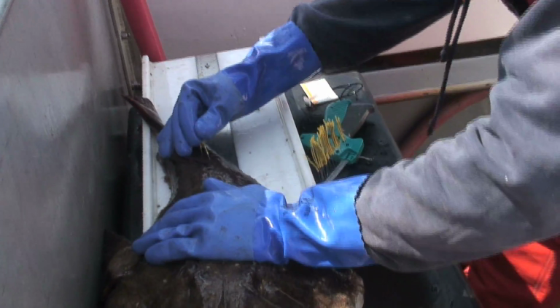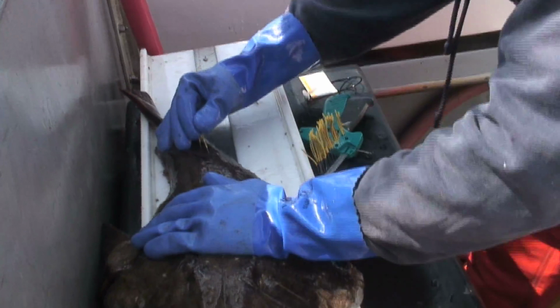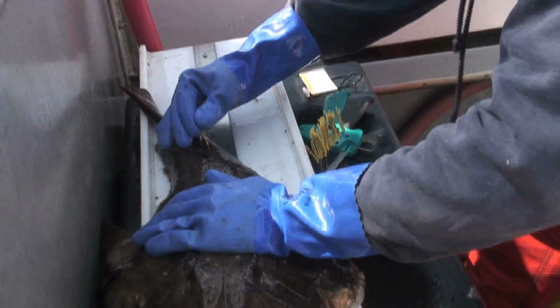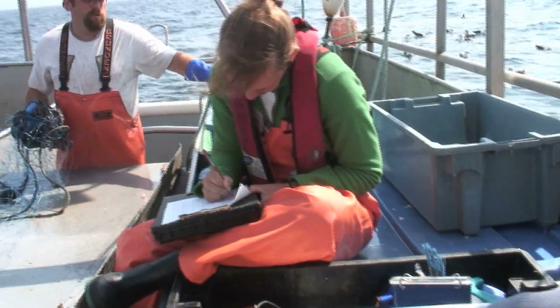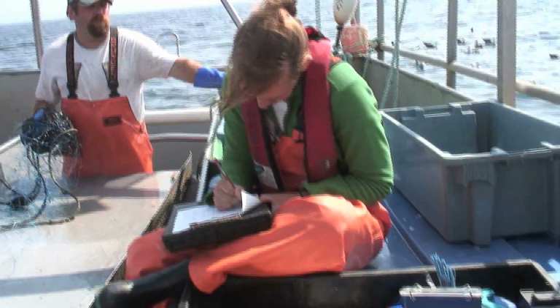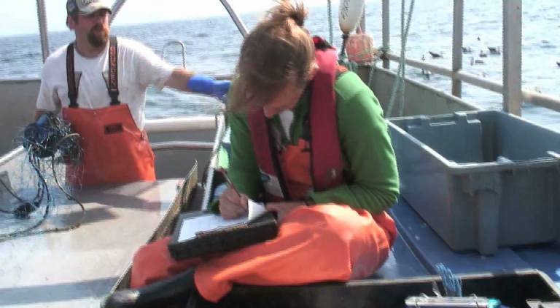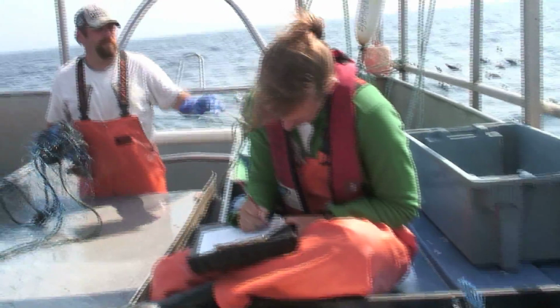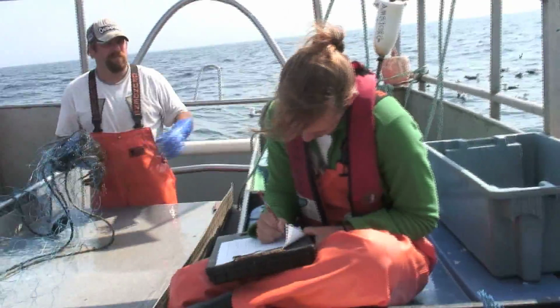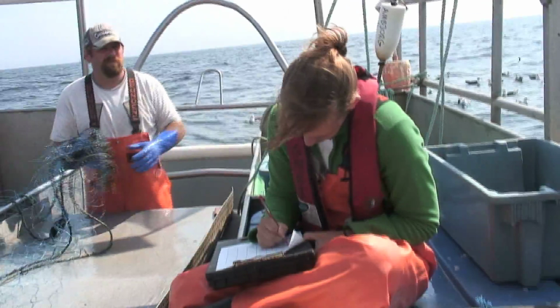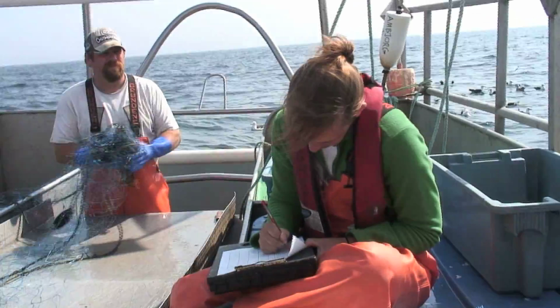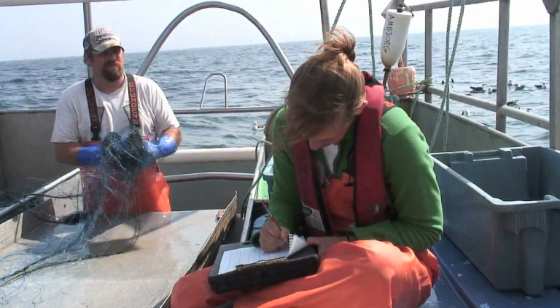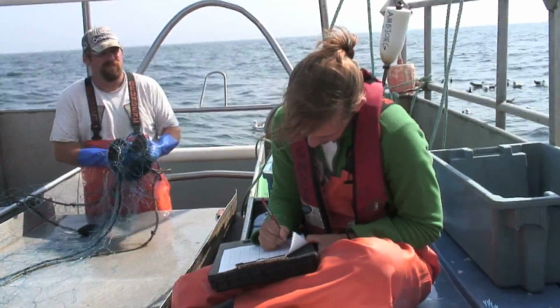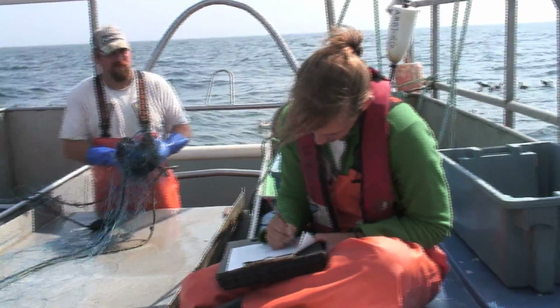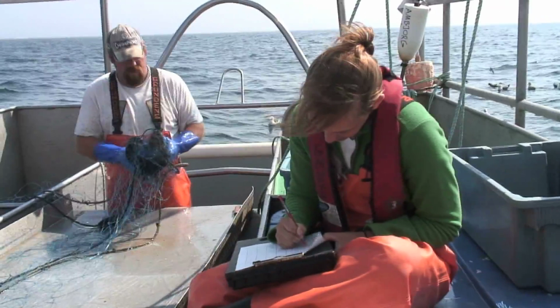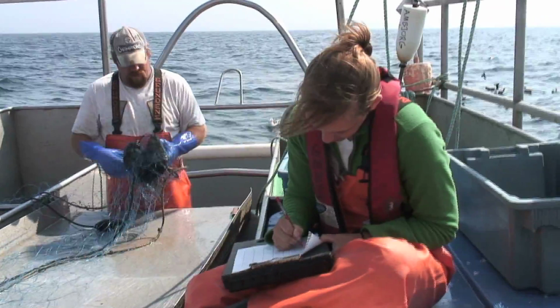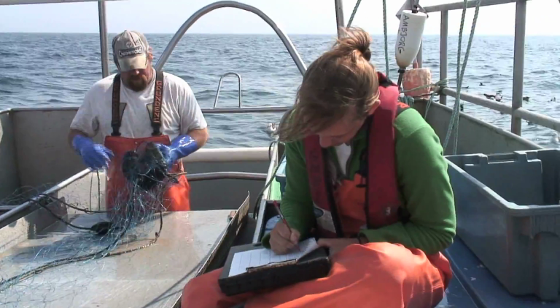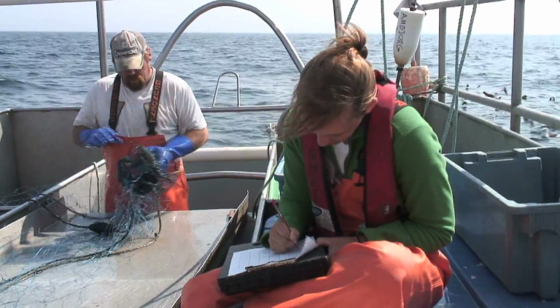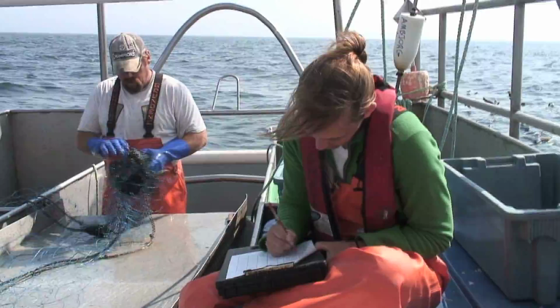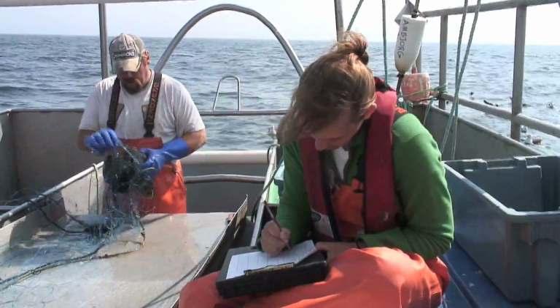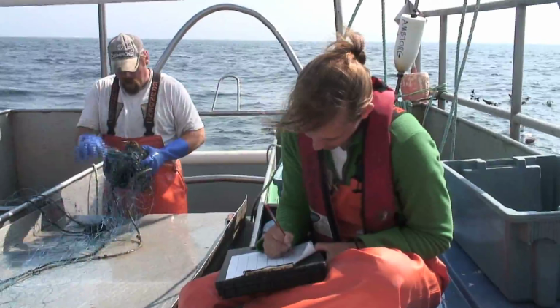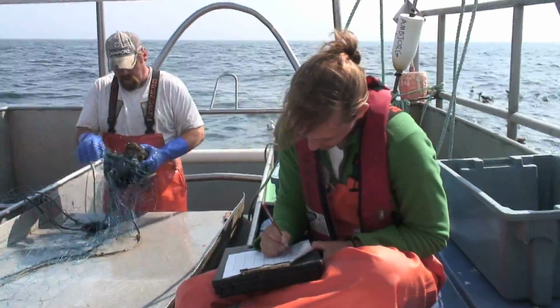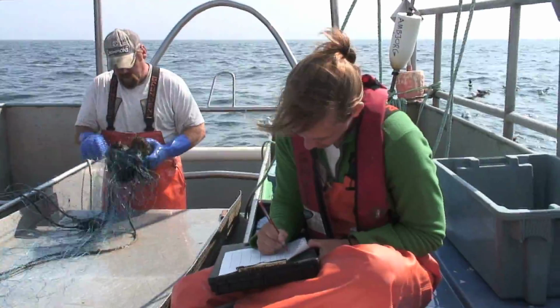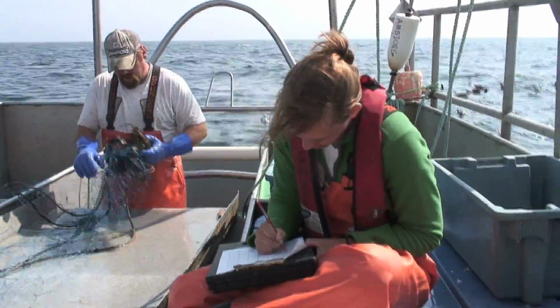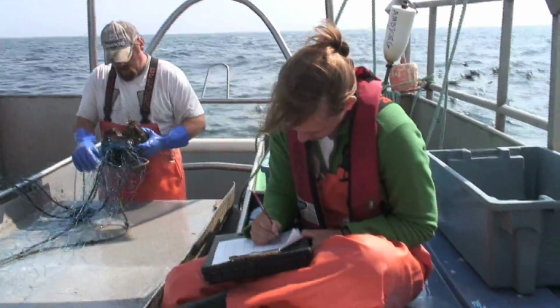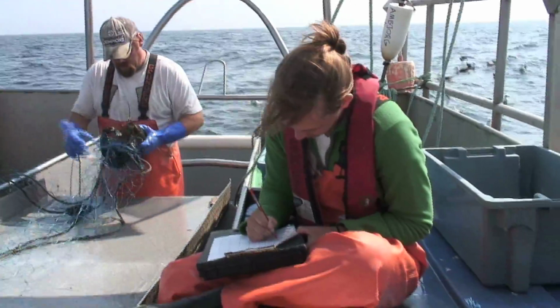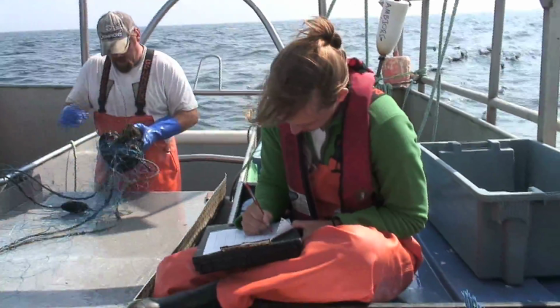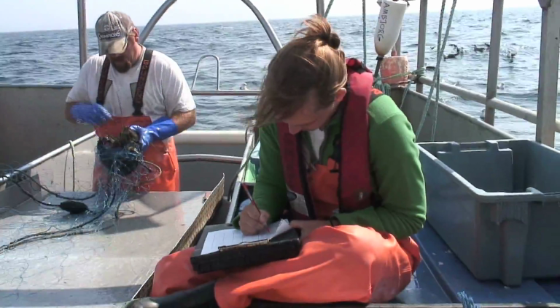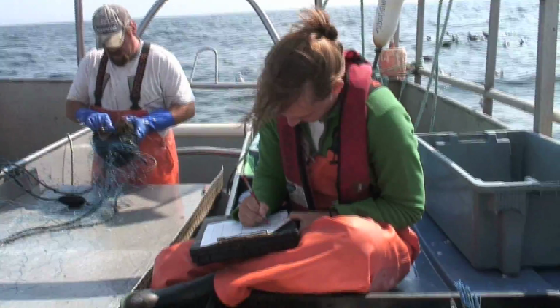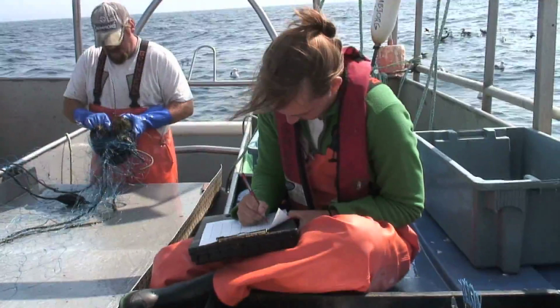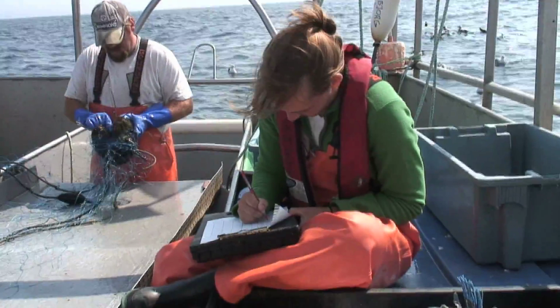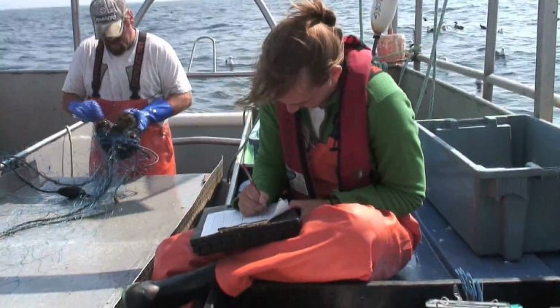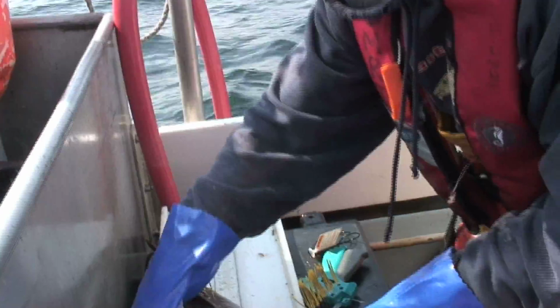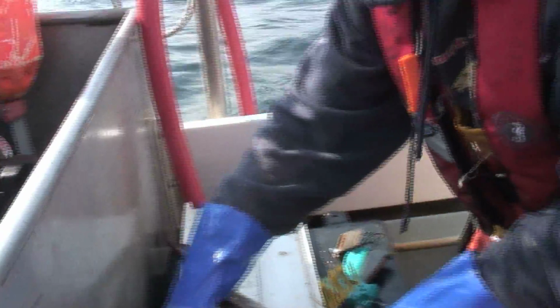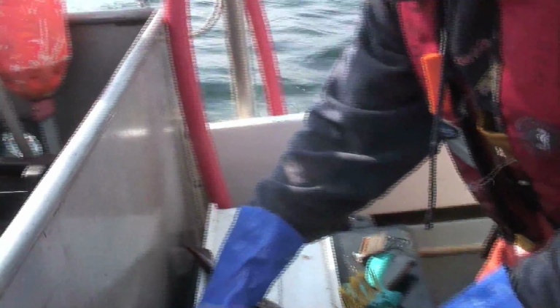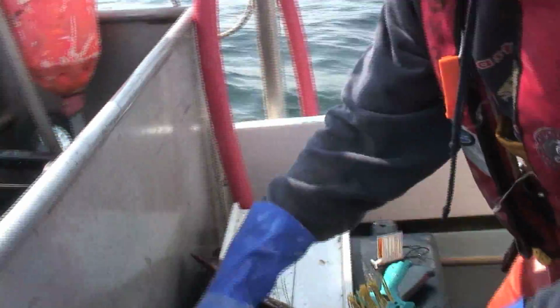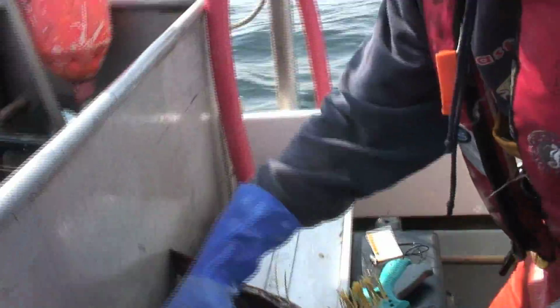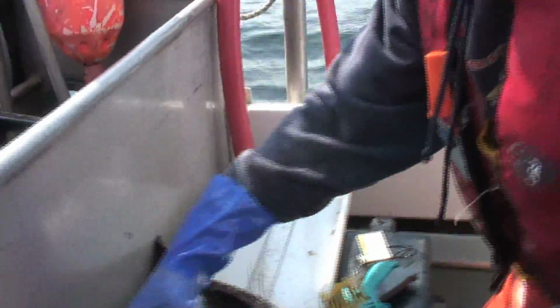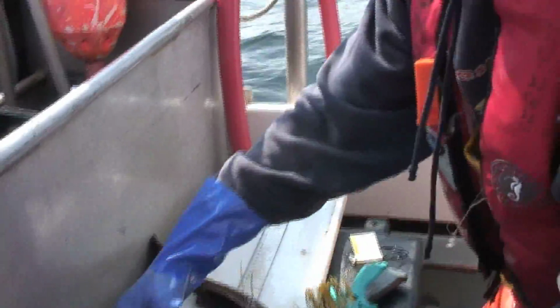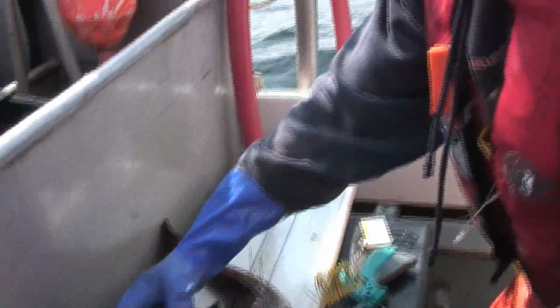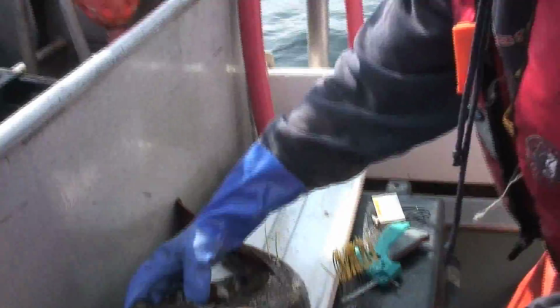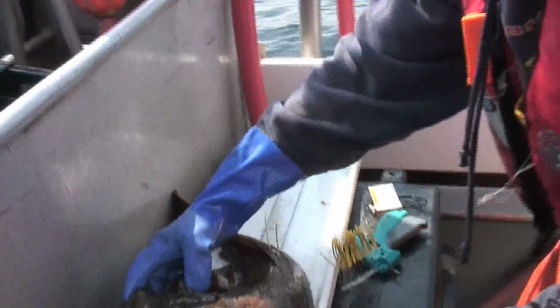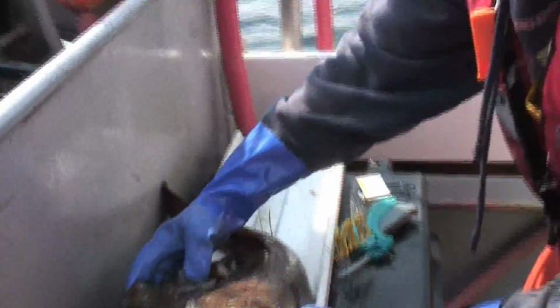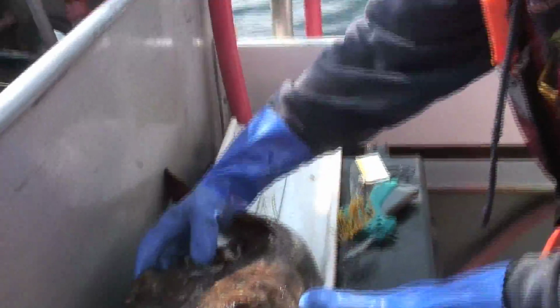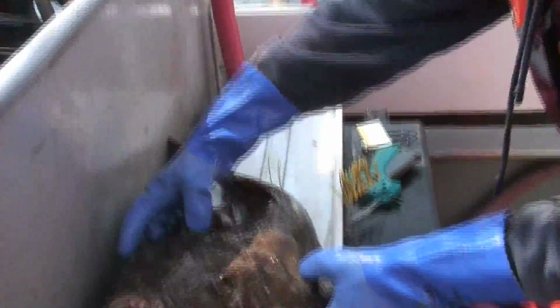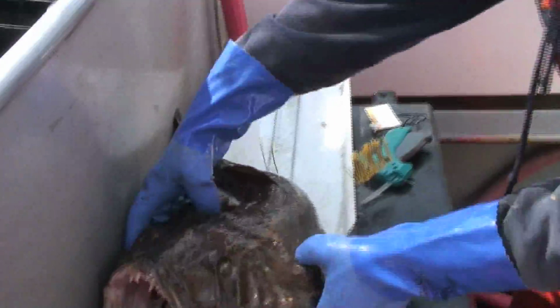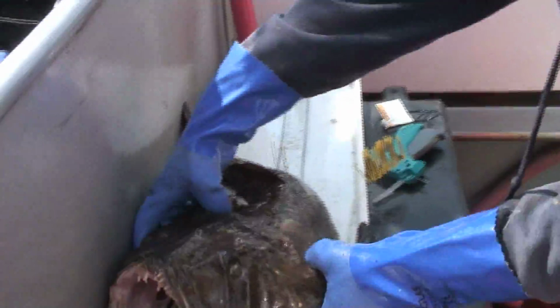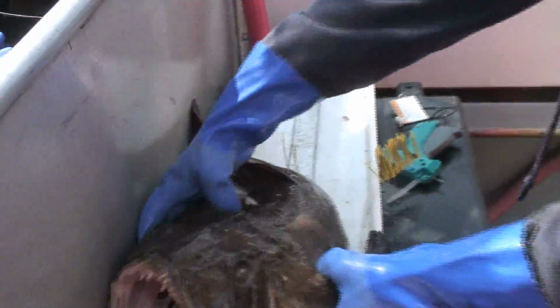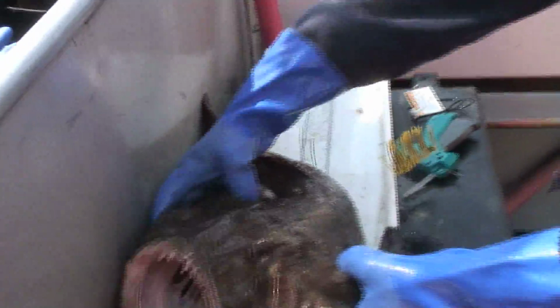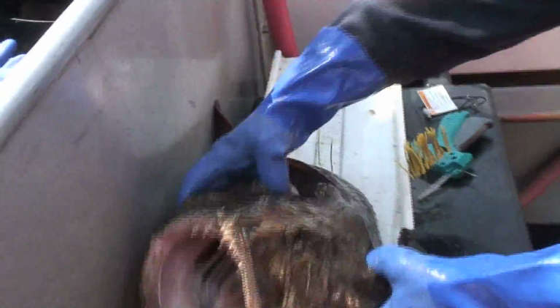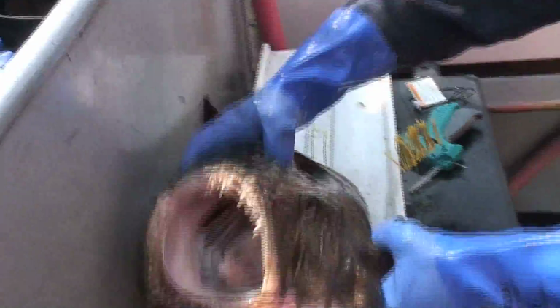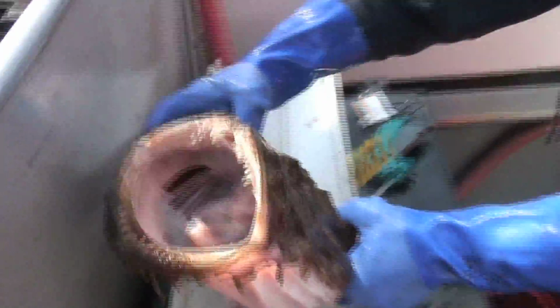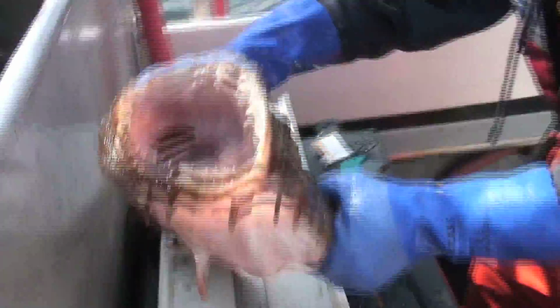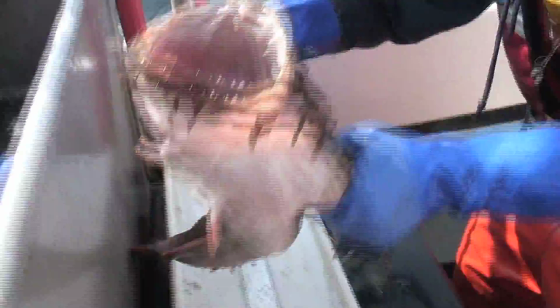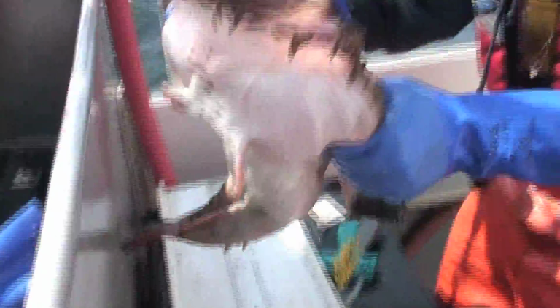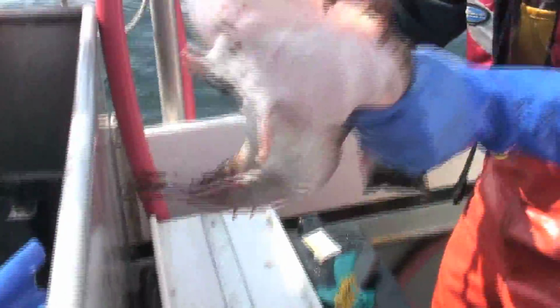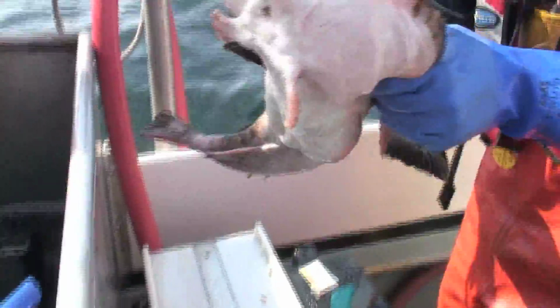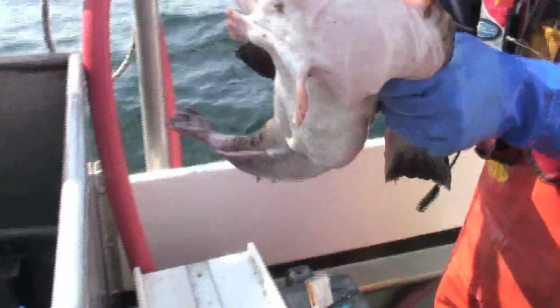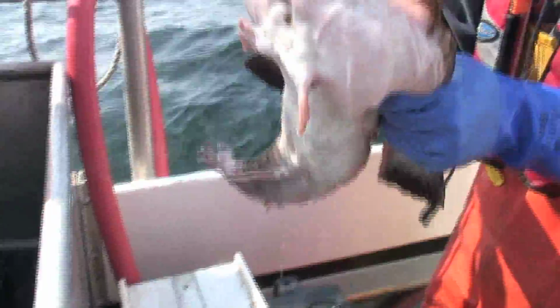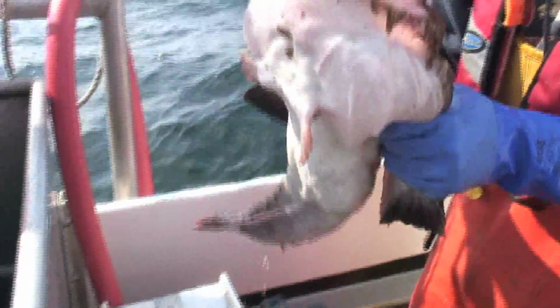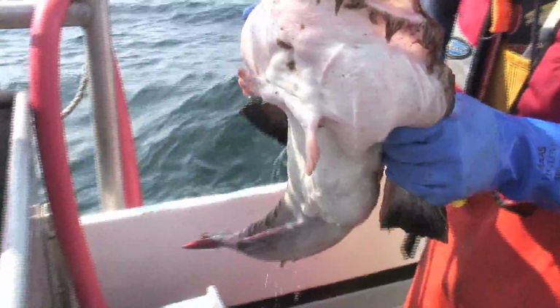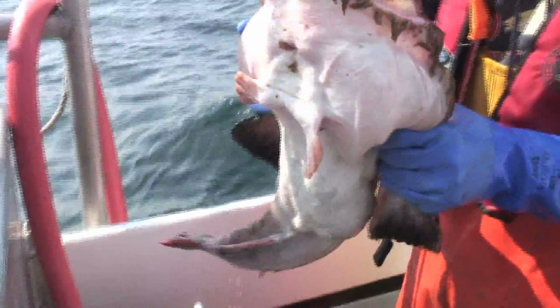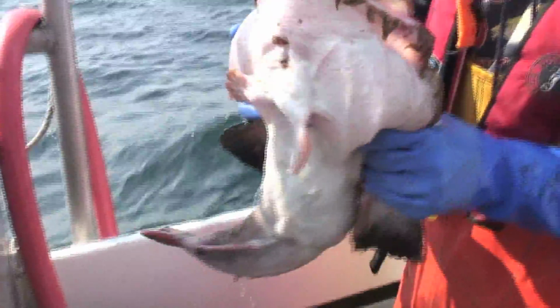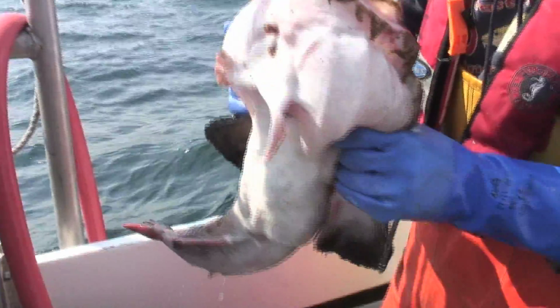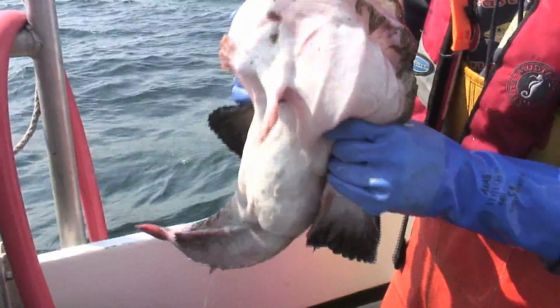Tag numbers: 2-4-2-5-9 and 2-4-2-6-0. Then just as quick as we can, we put them back and let them go.